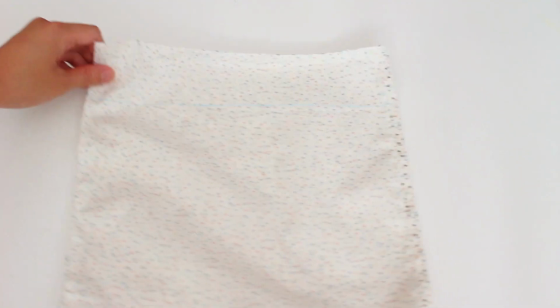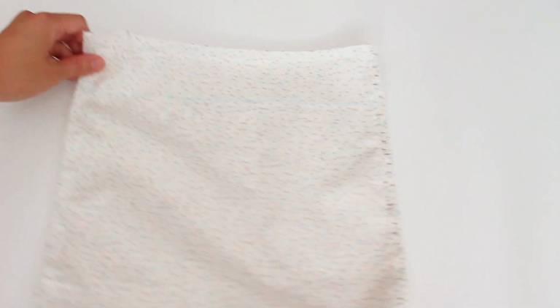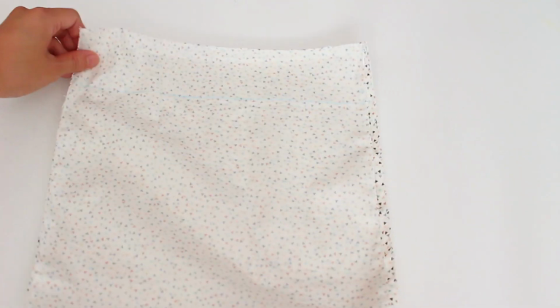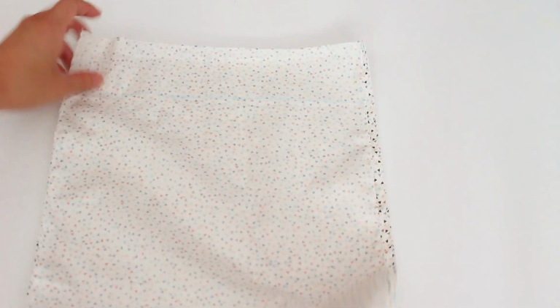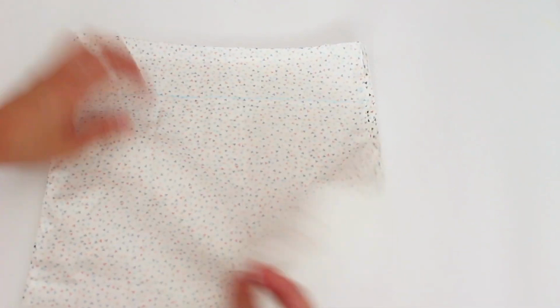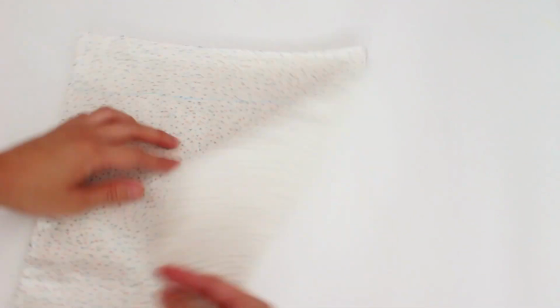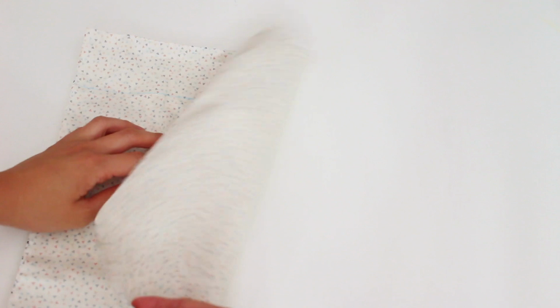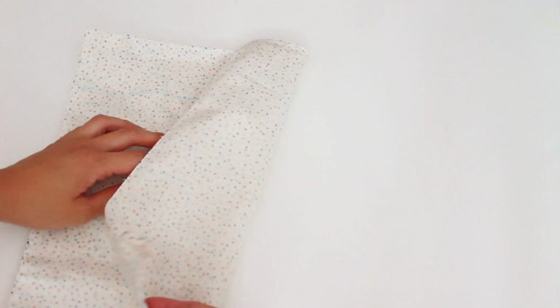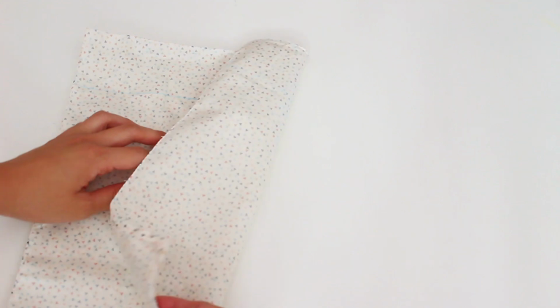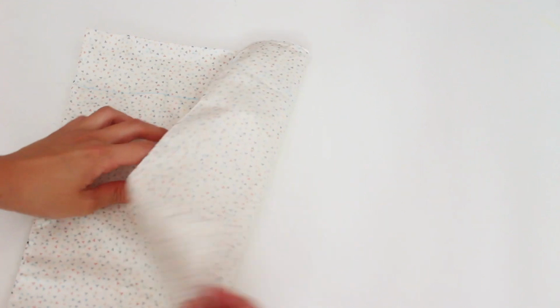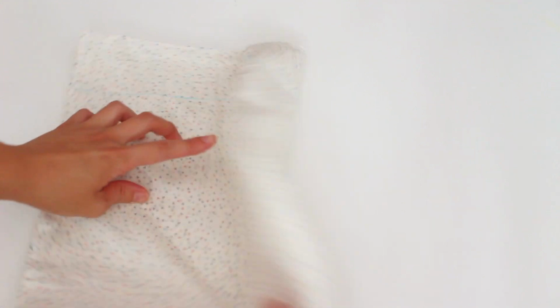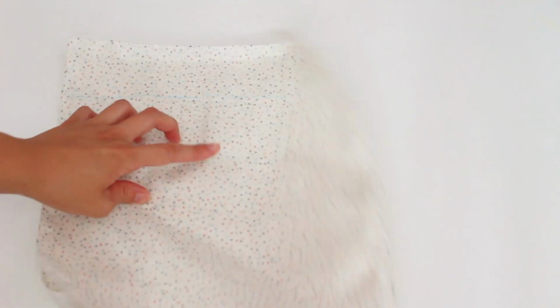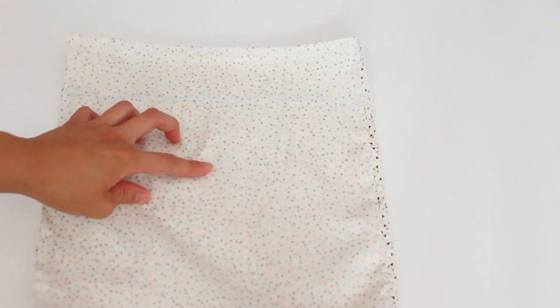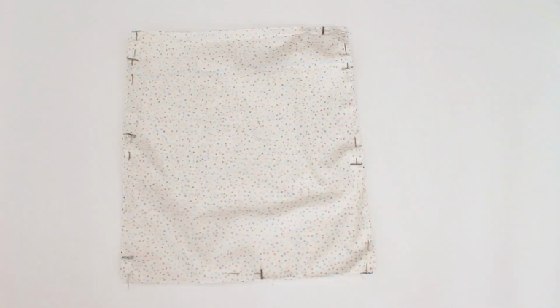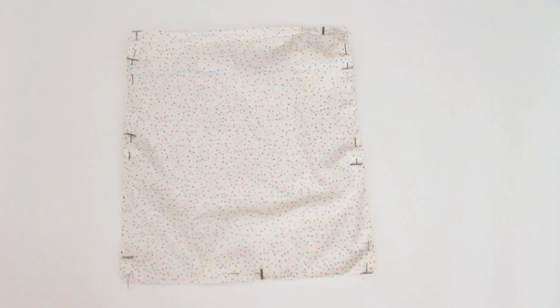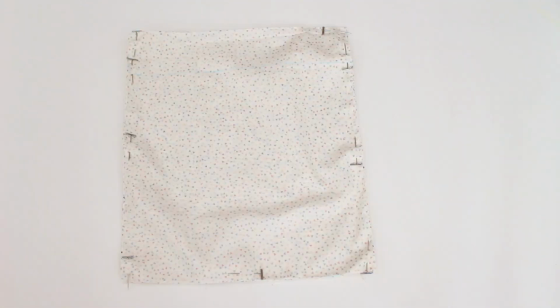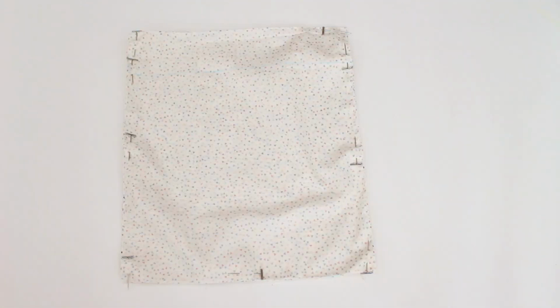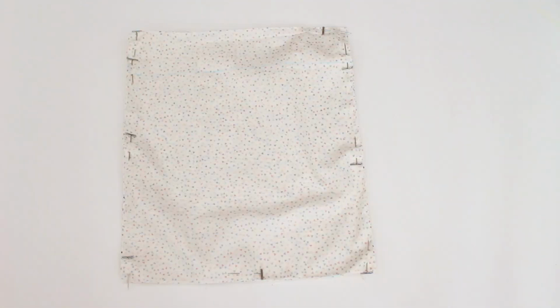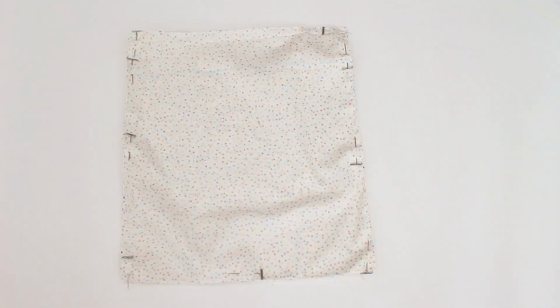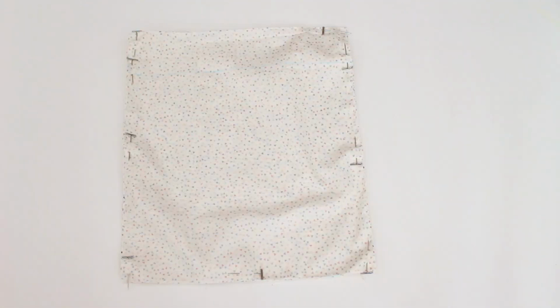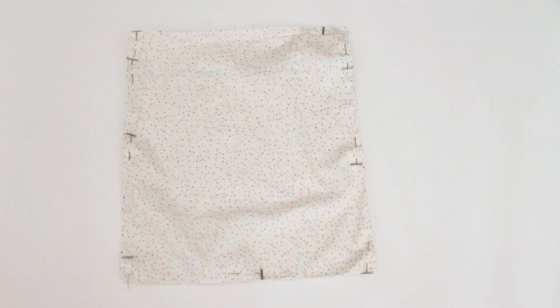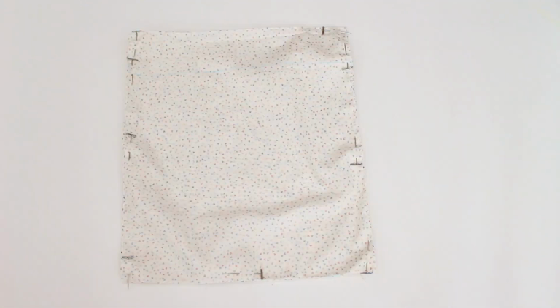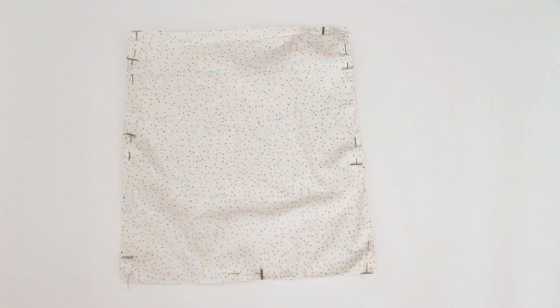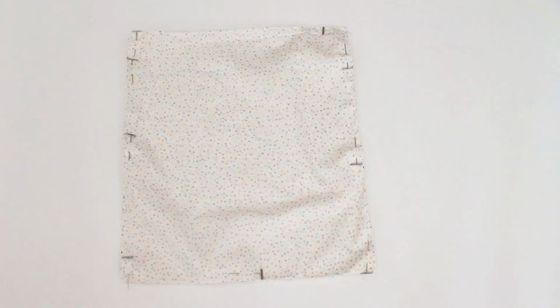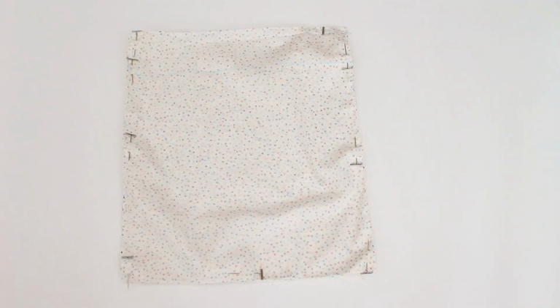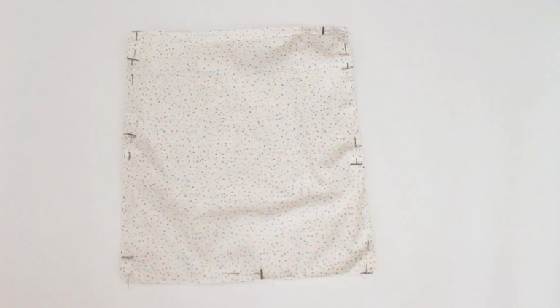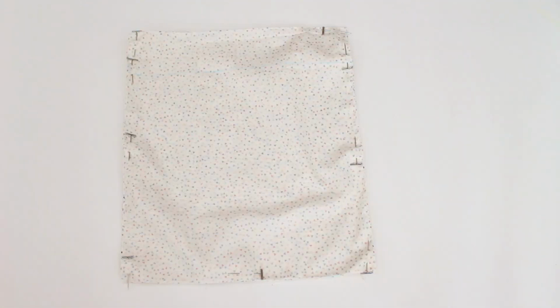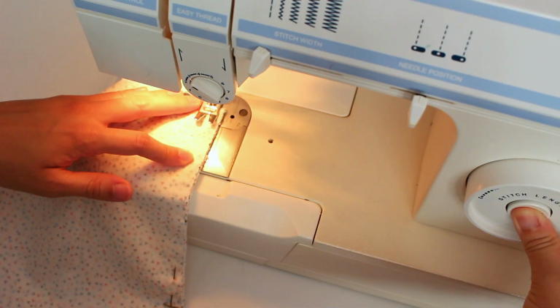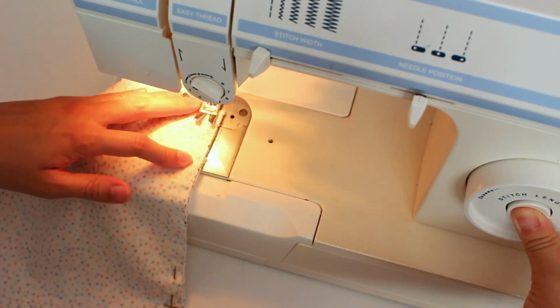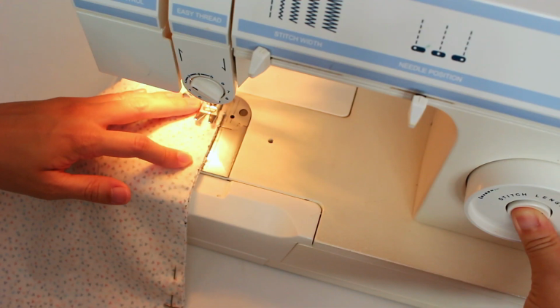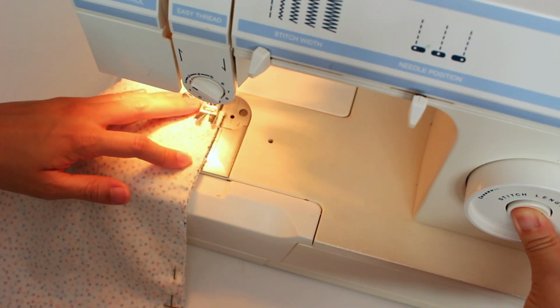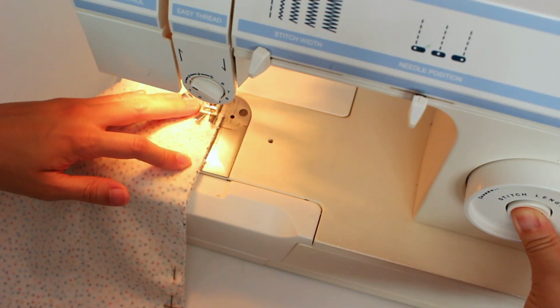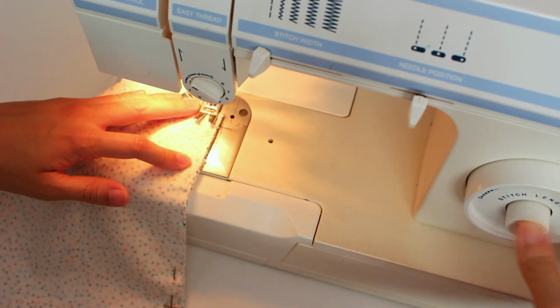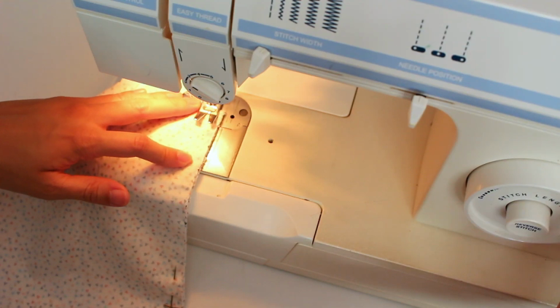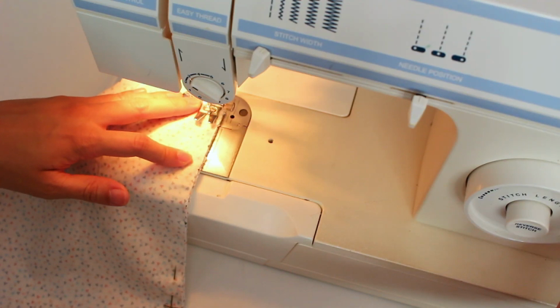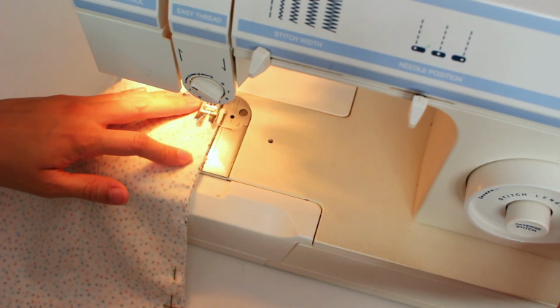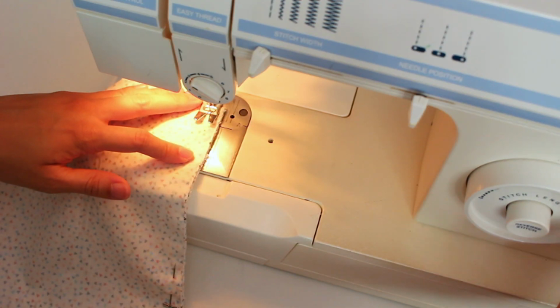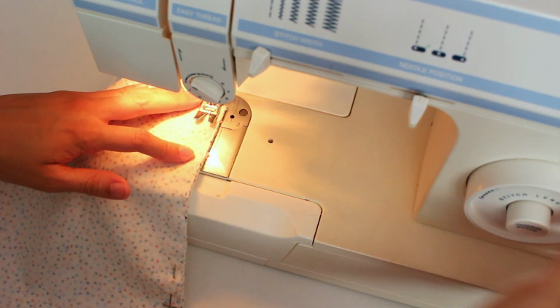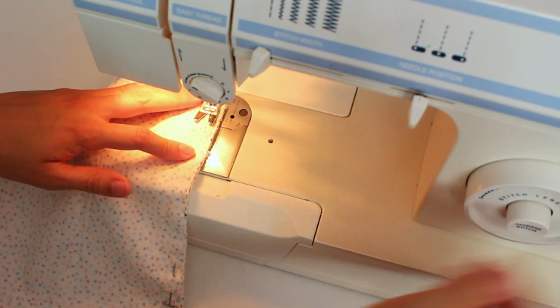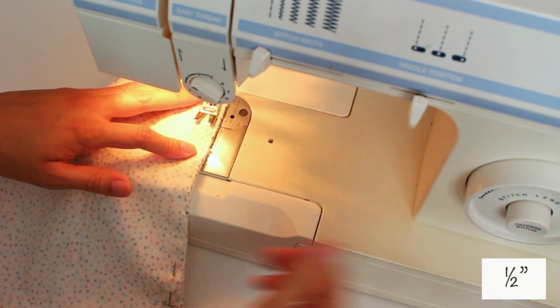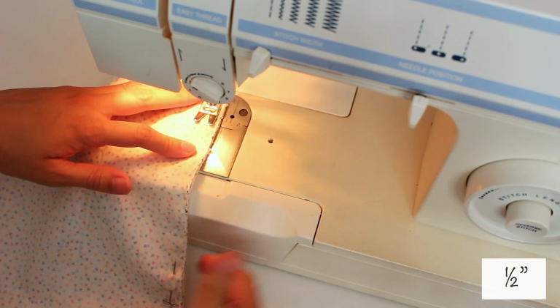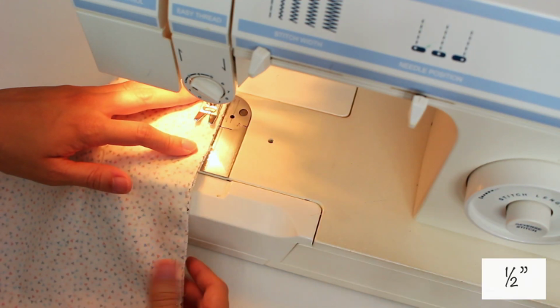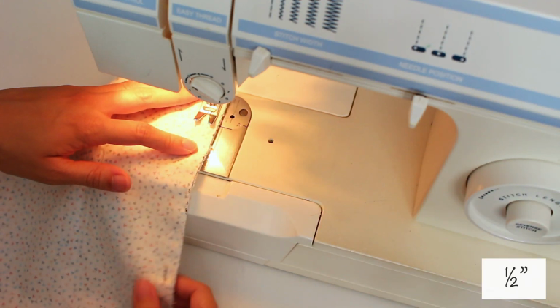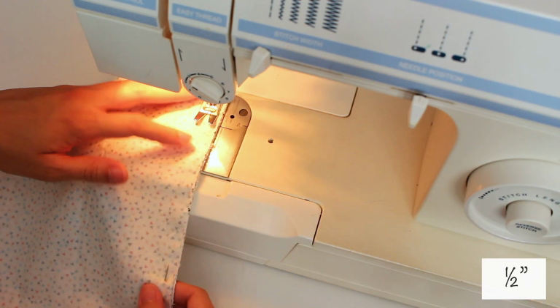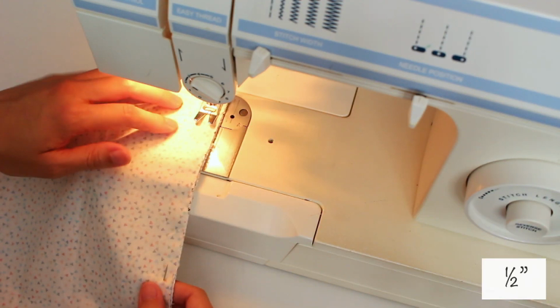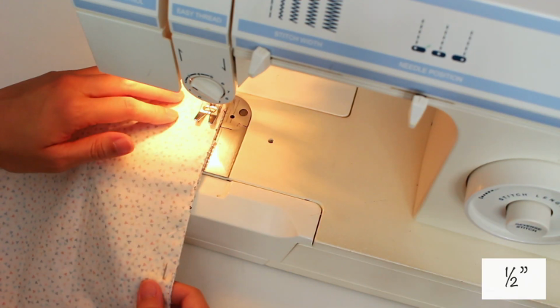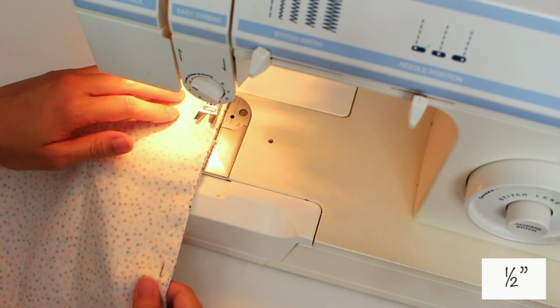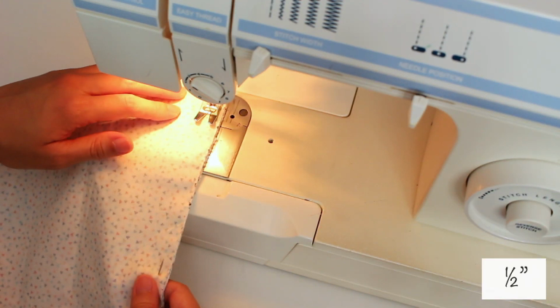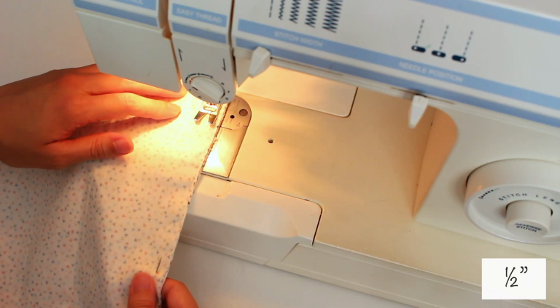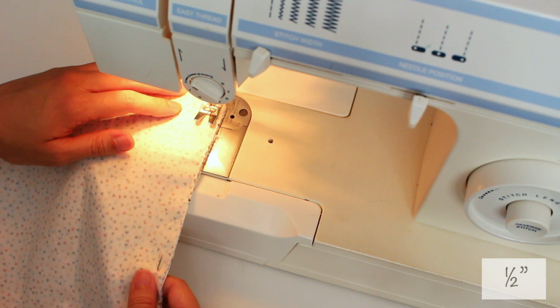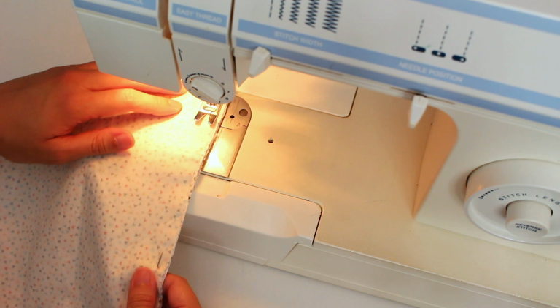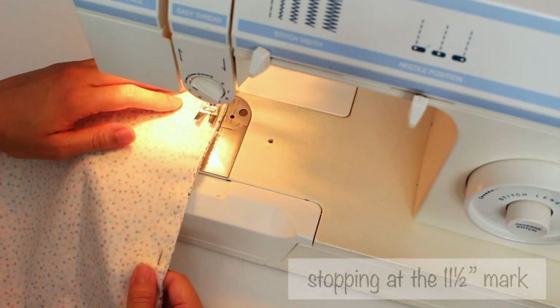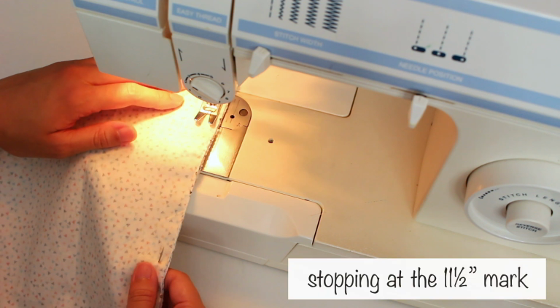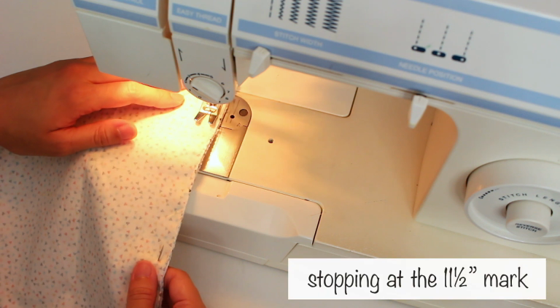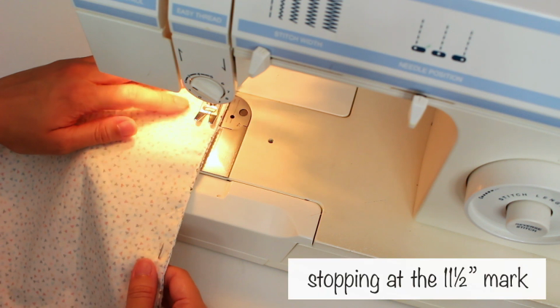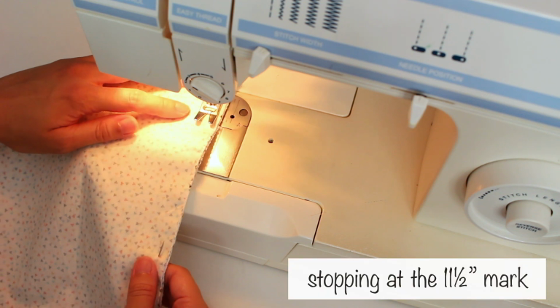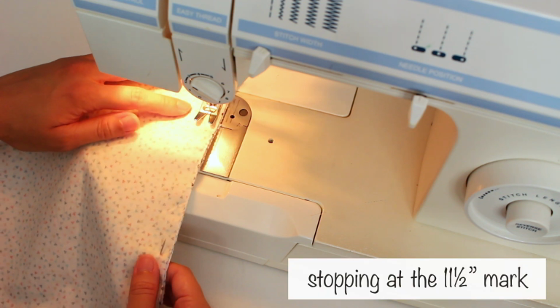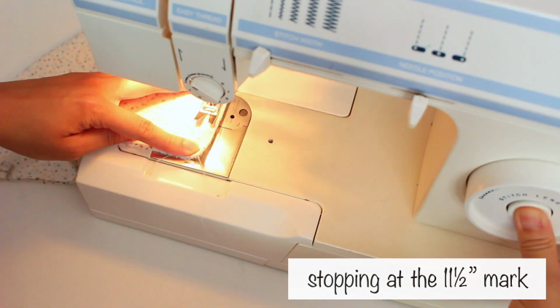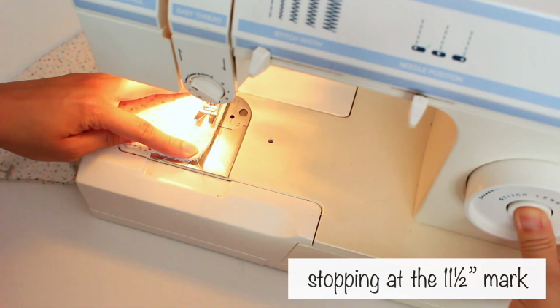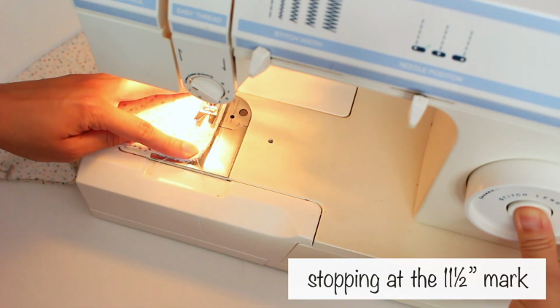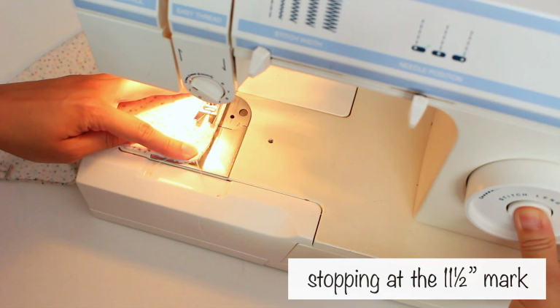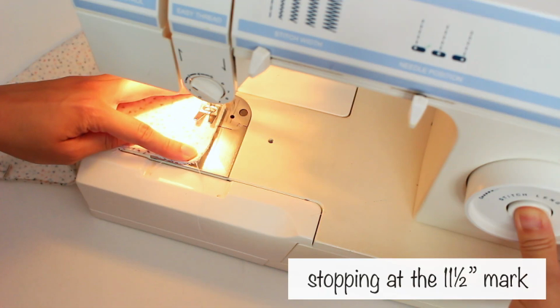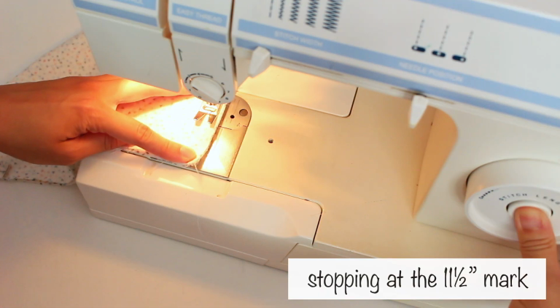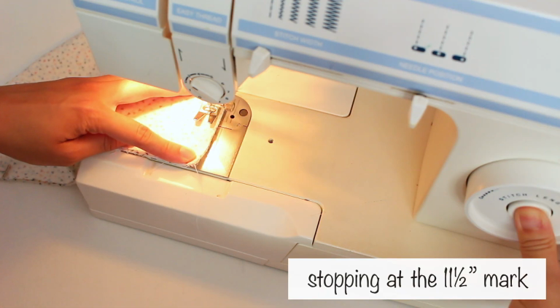I lined and pinned the 2 pieces with the backs facing out. Next, I sewed 1.5 on both sides, stopping at the 11.5 mark.